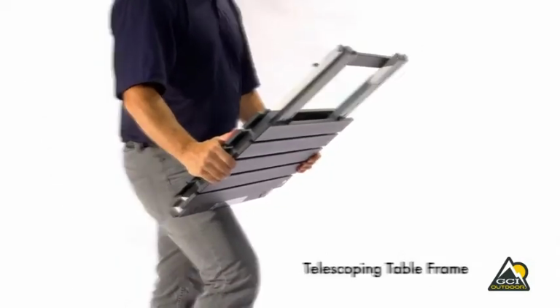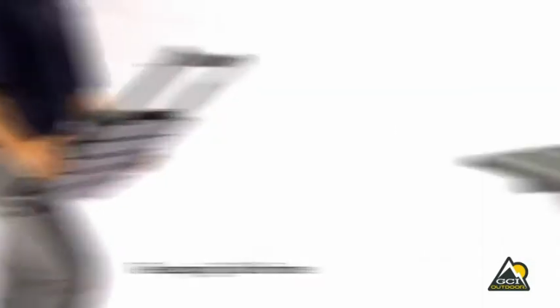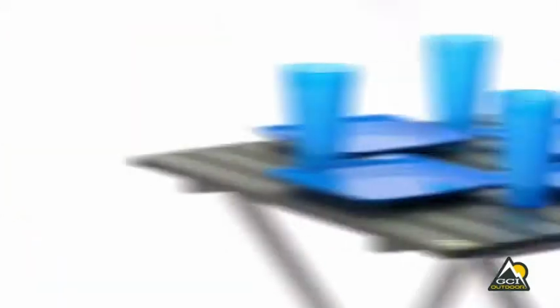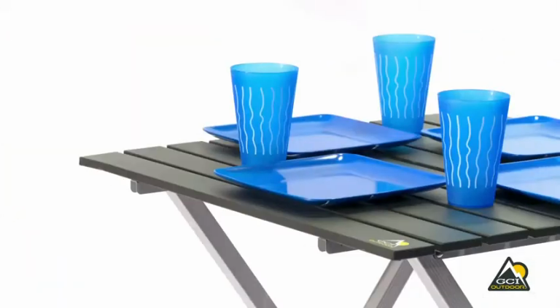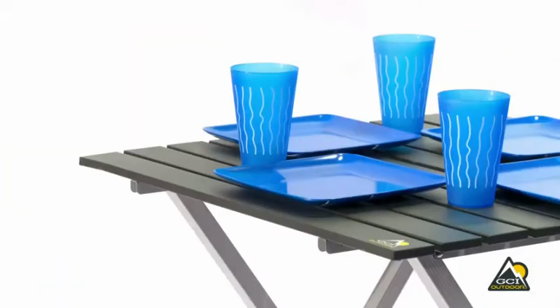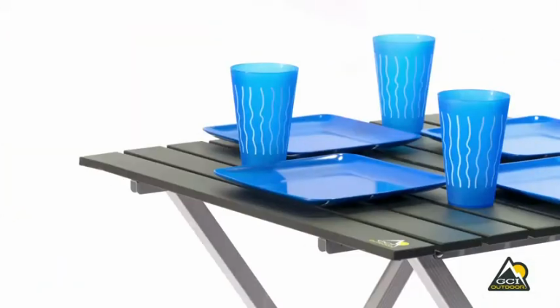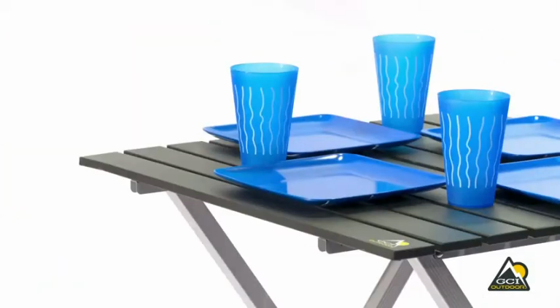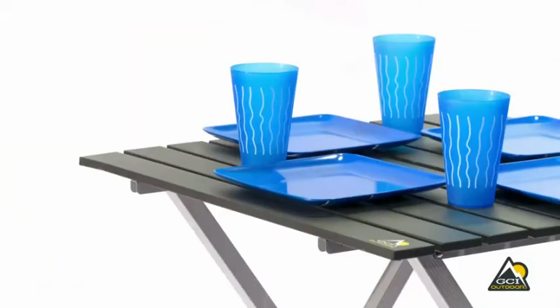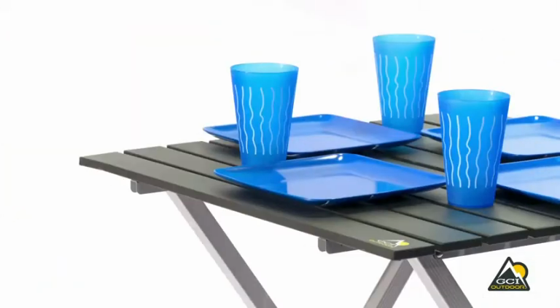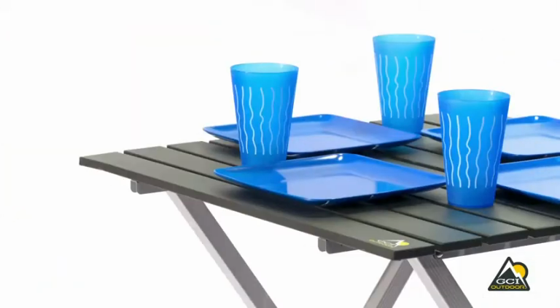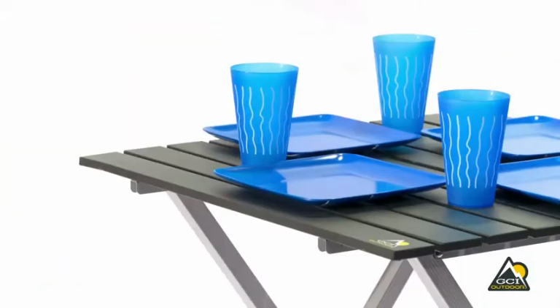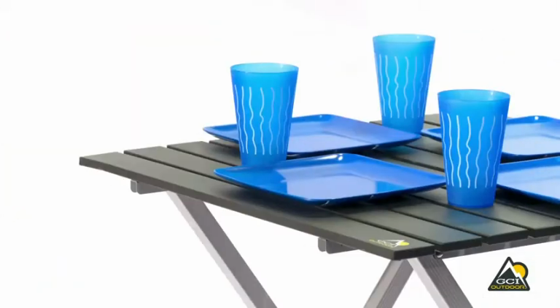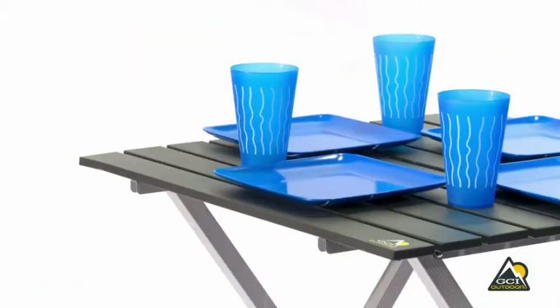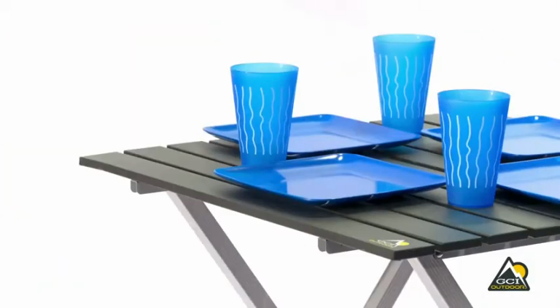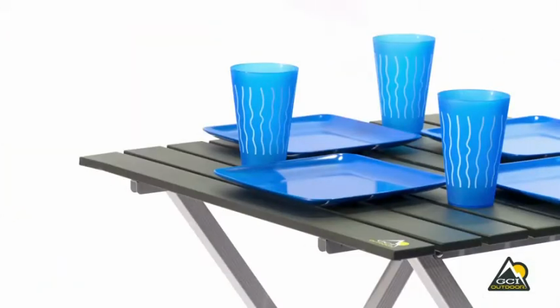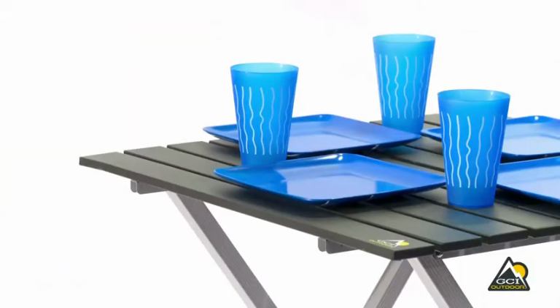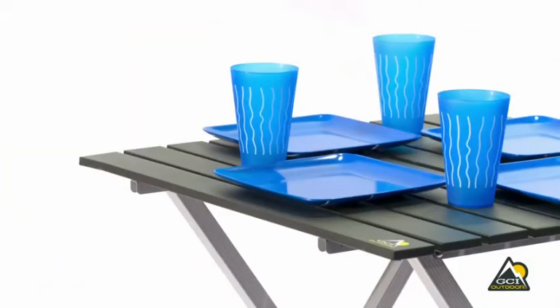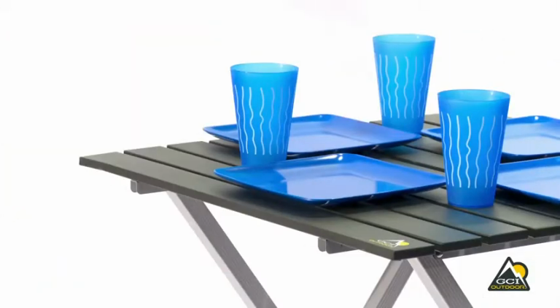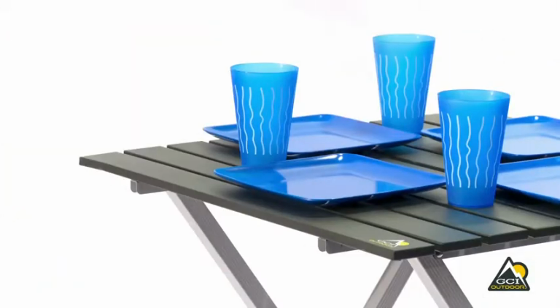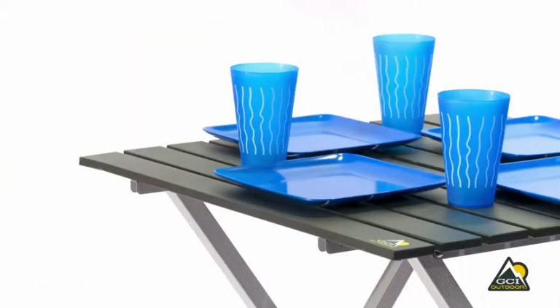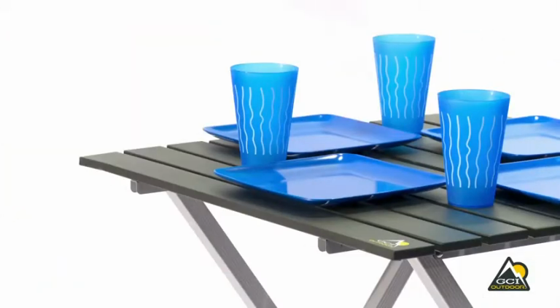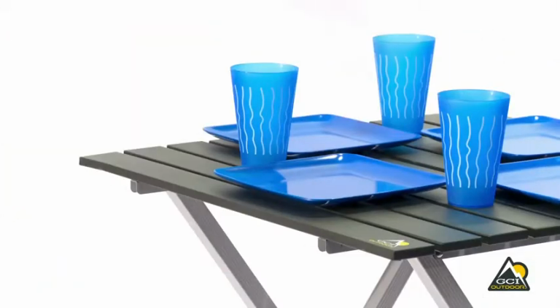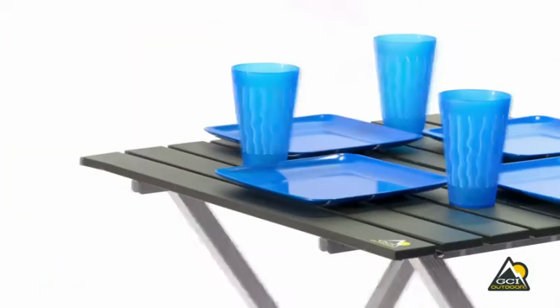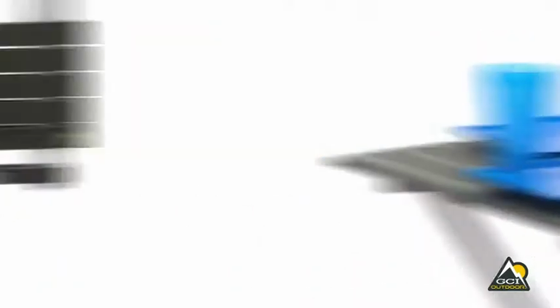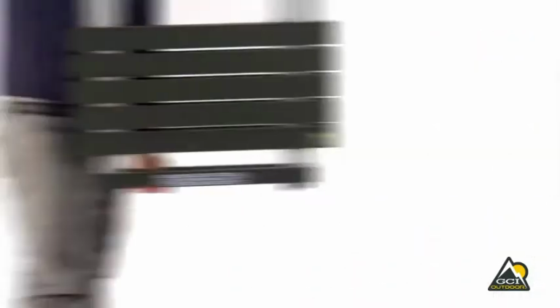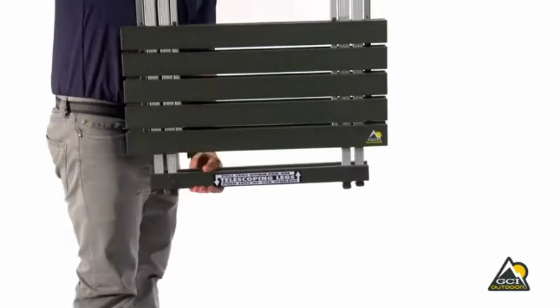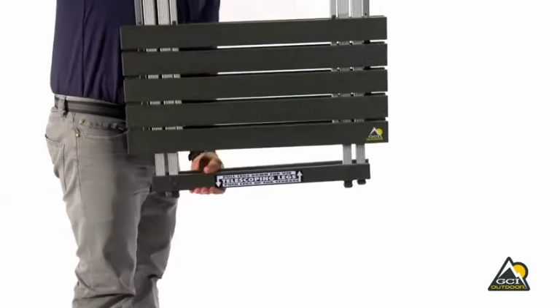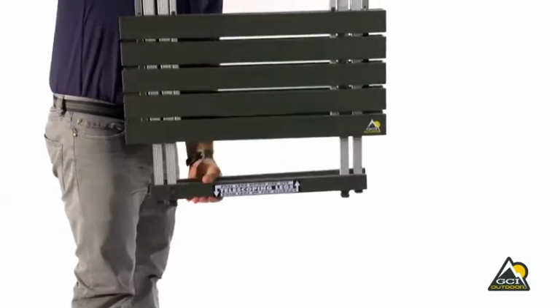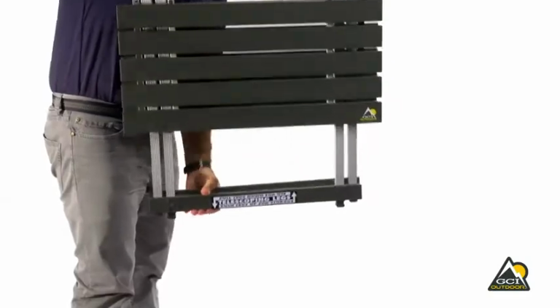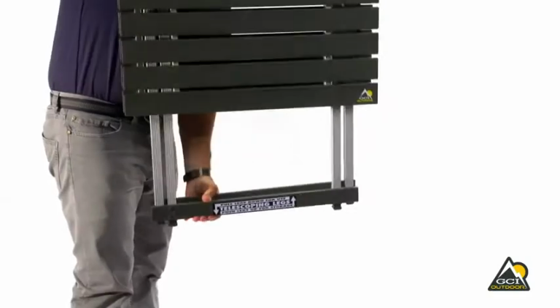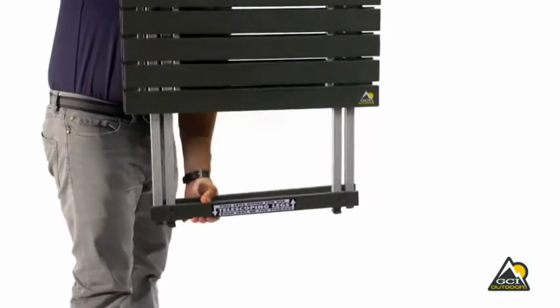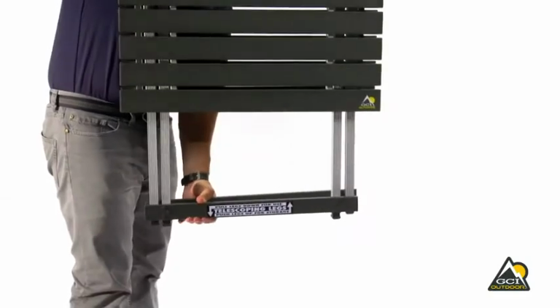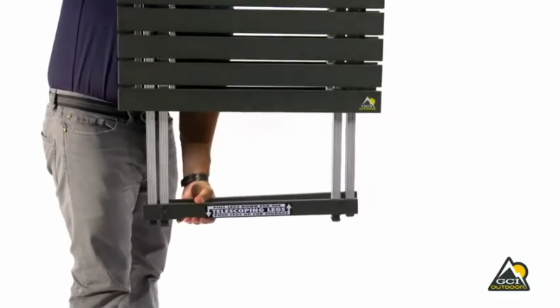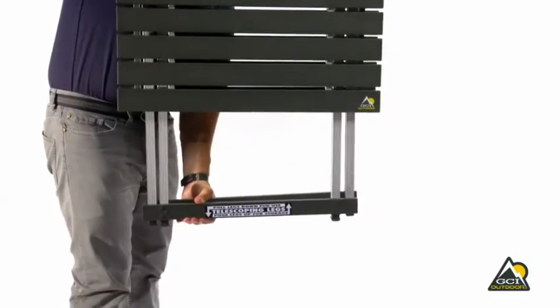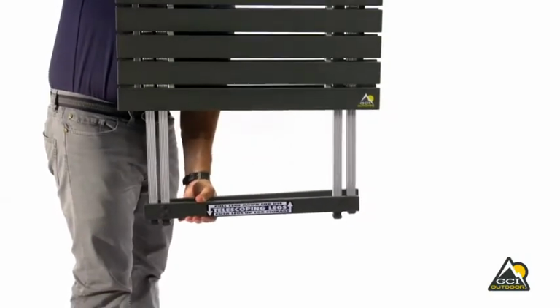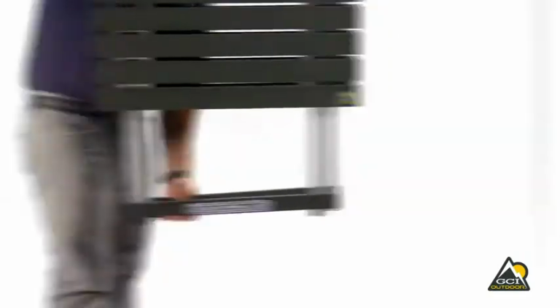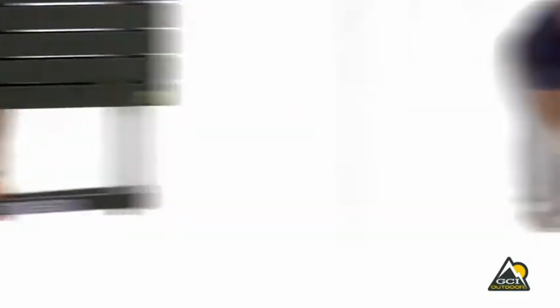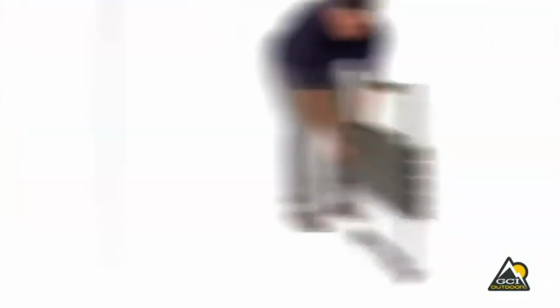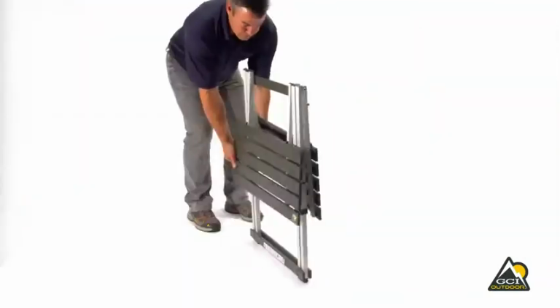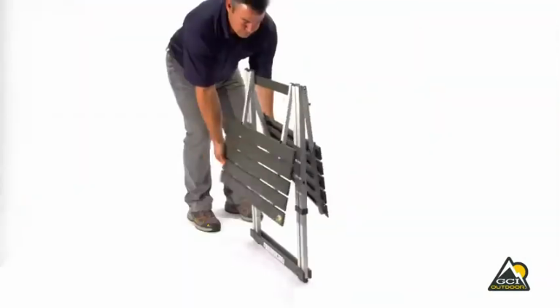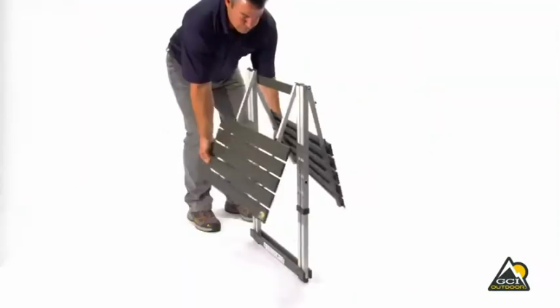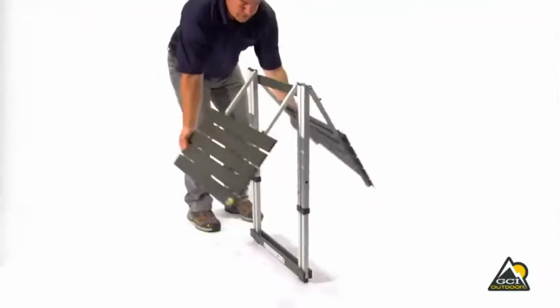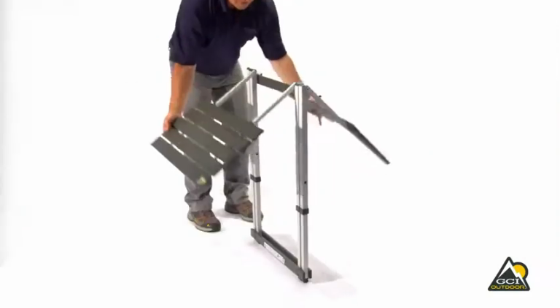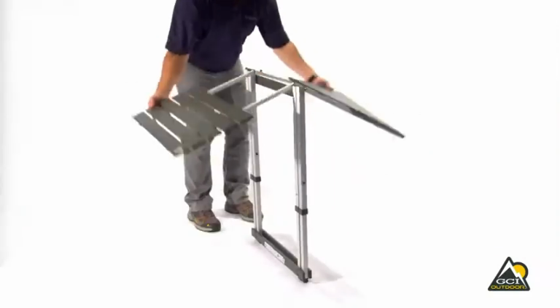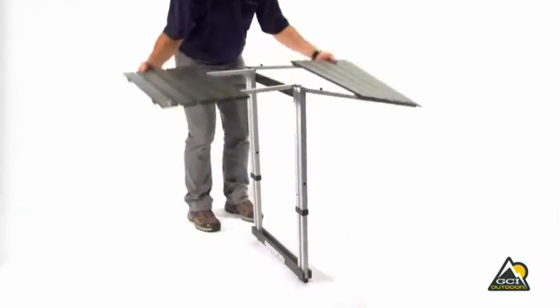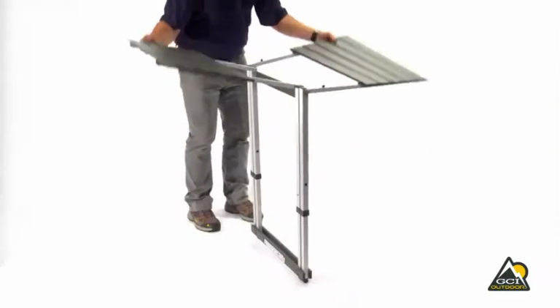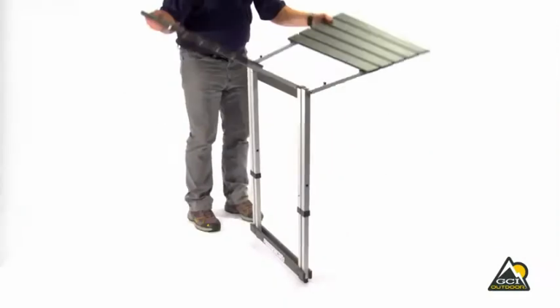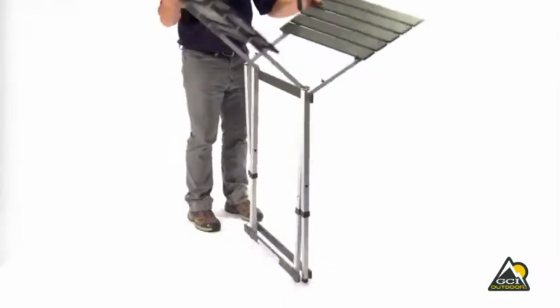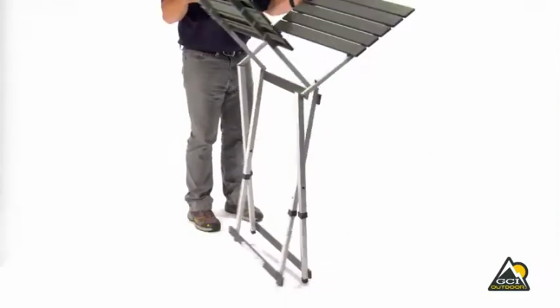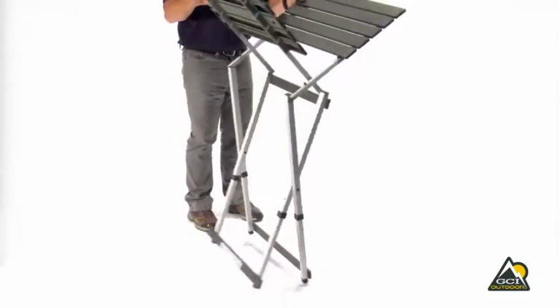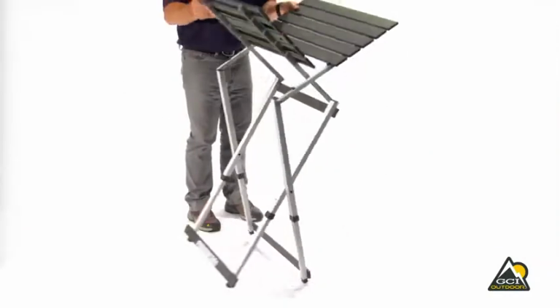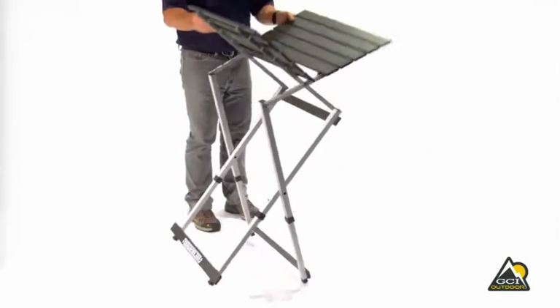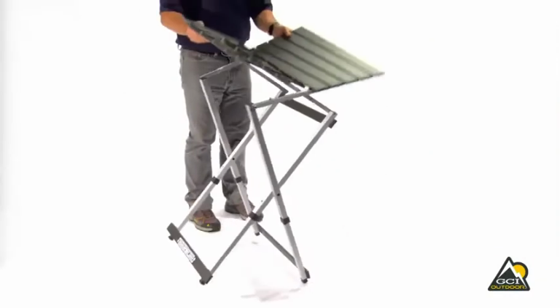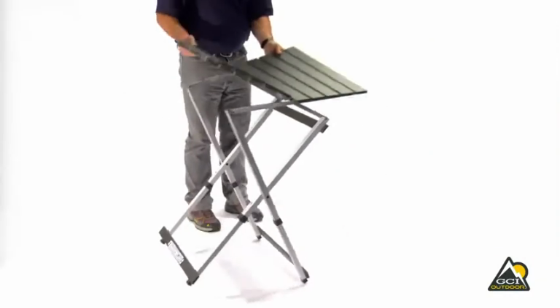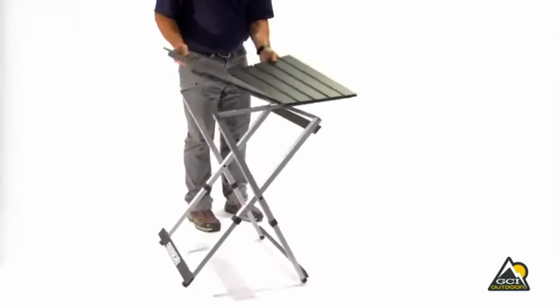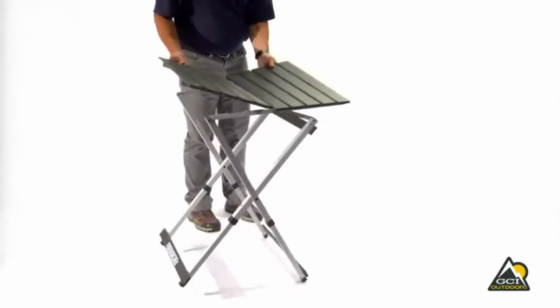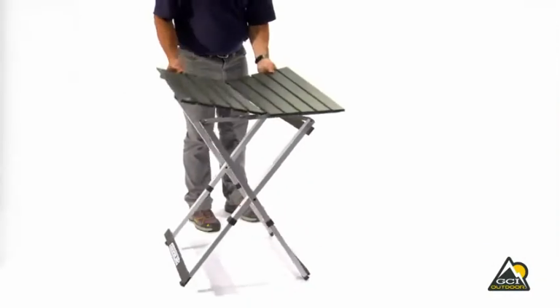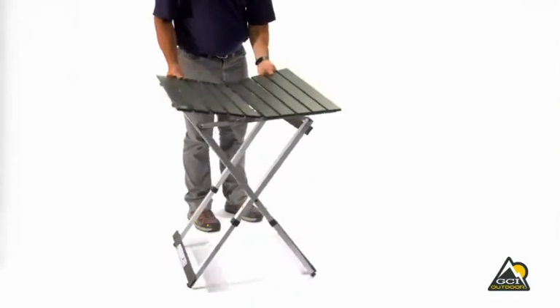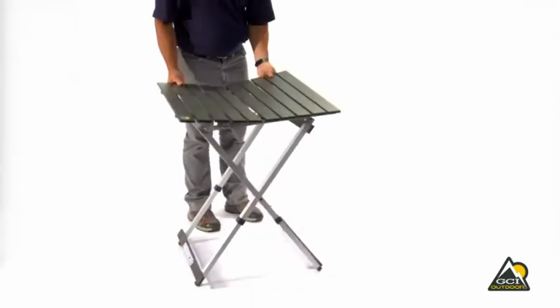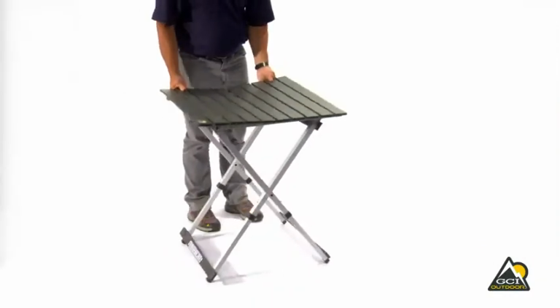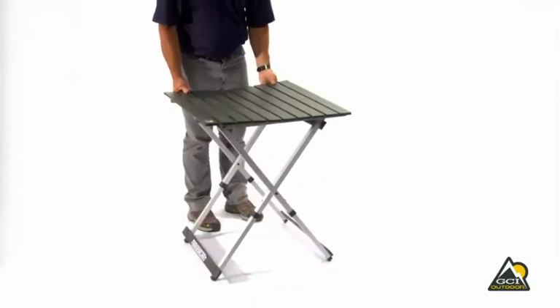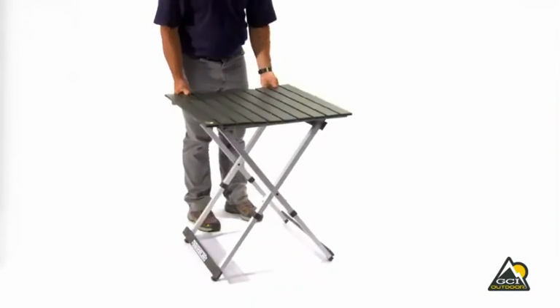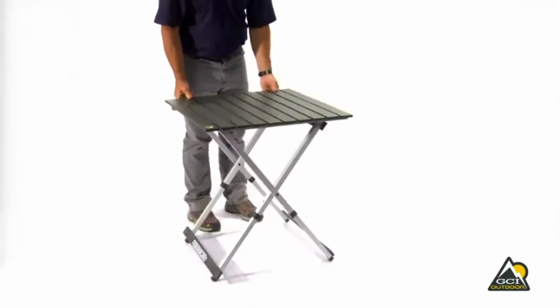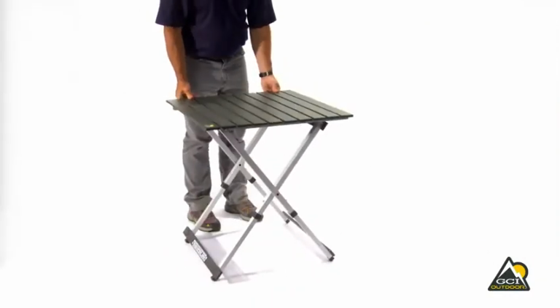The Compact Camp Table 25 is quick and easy to set up. Just pull legs down and rotate tabletop together for use.